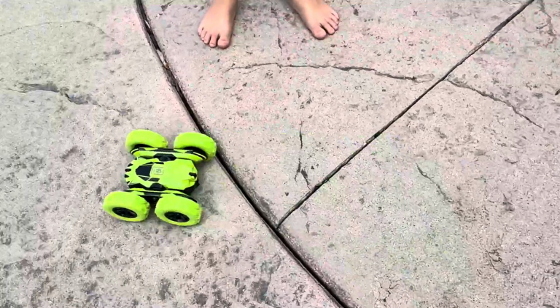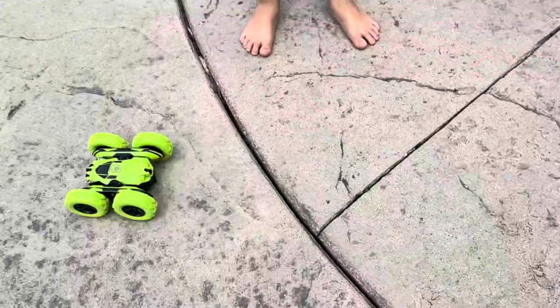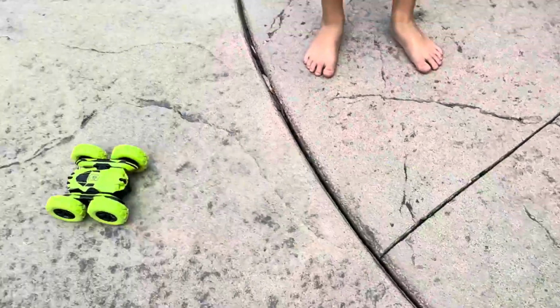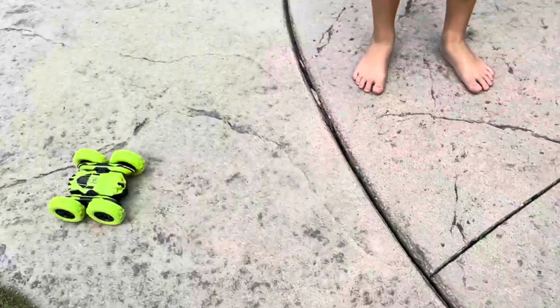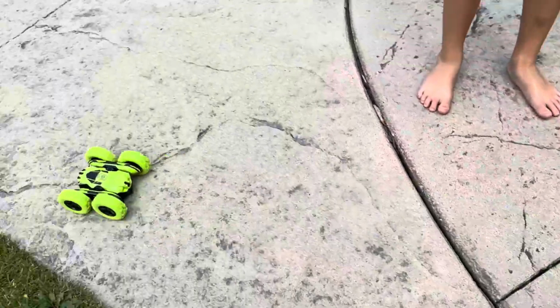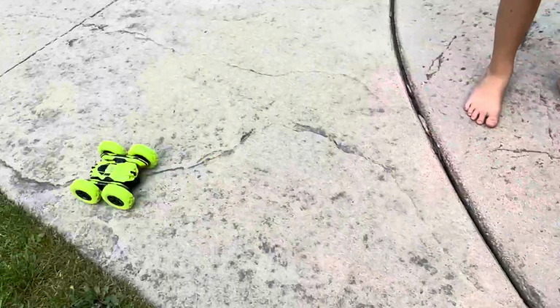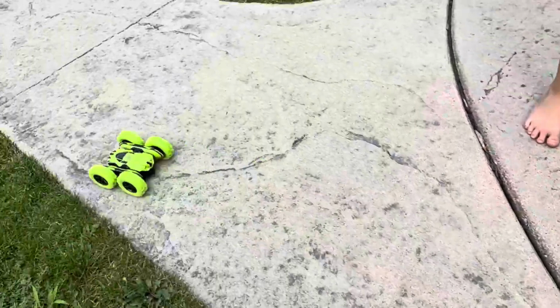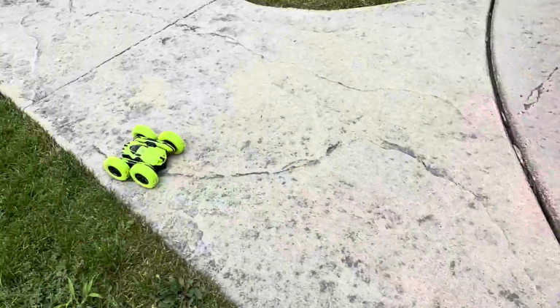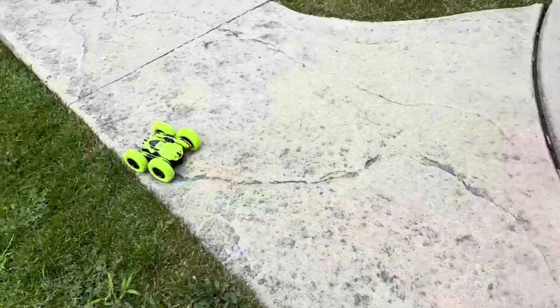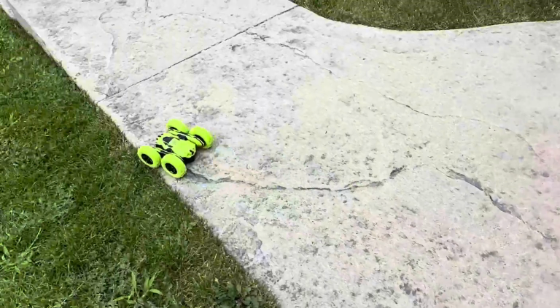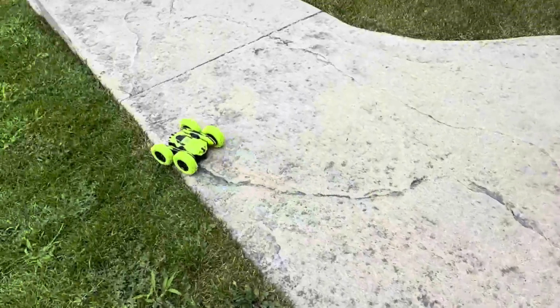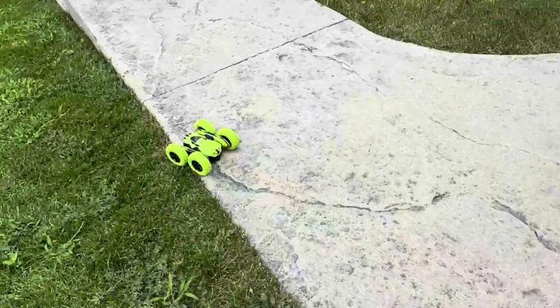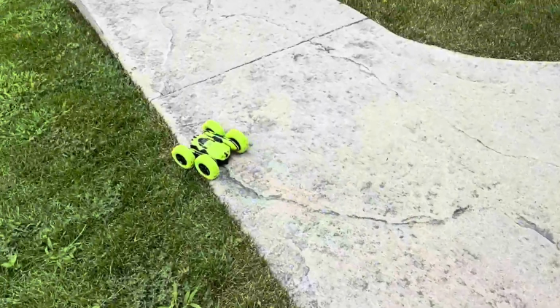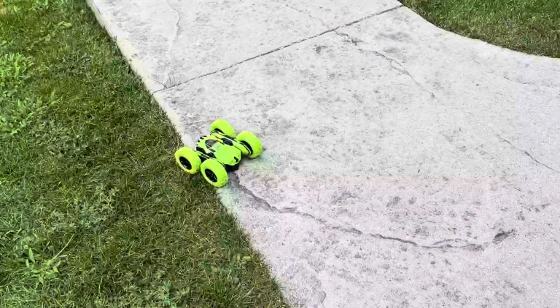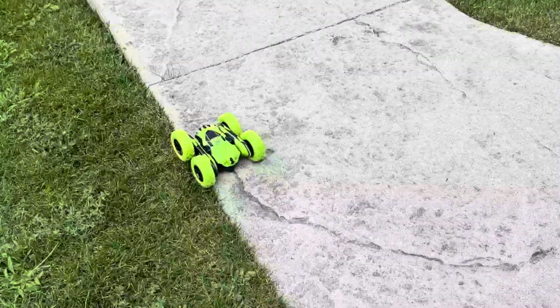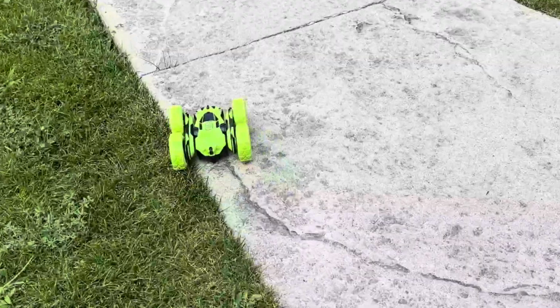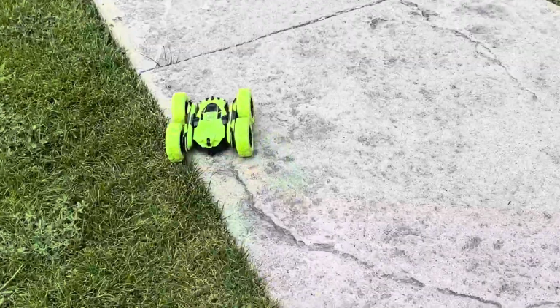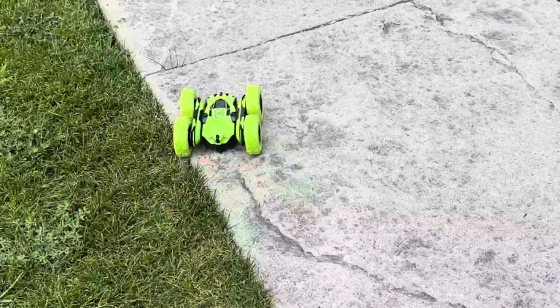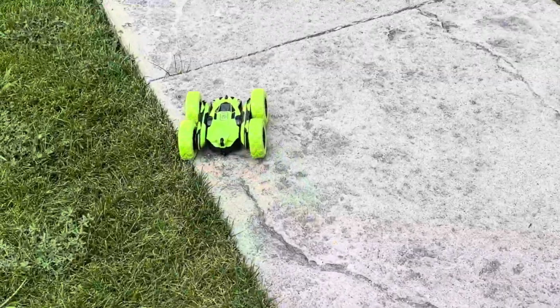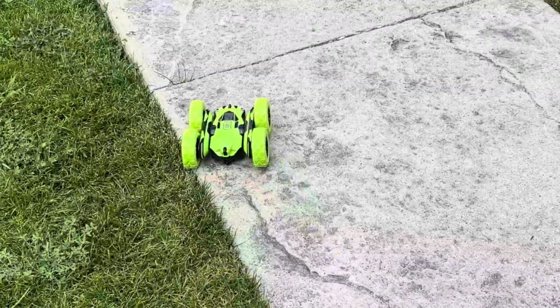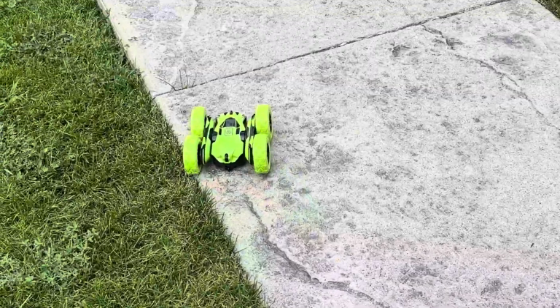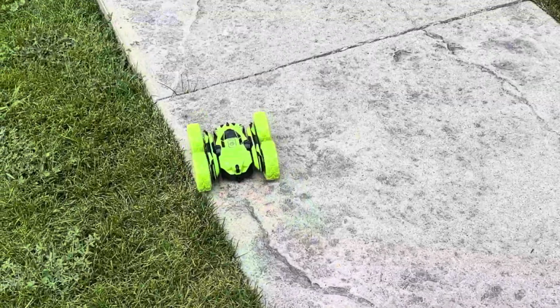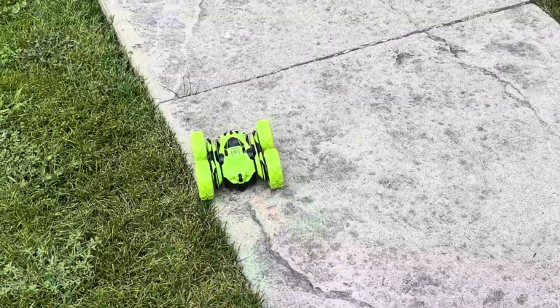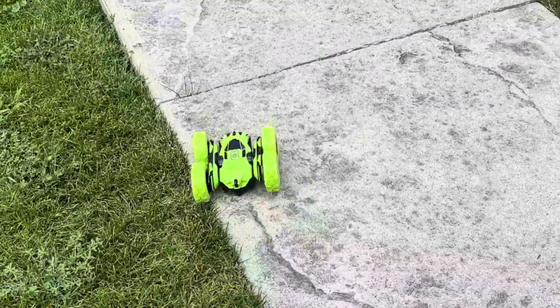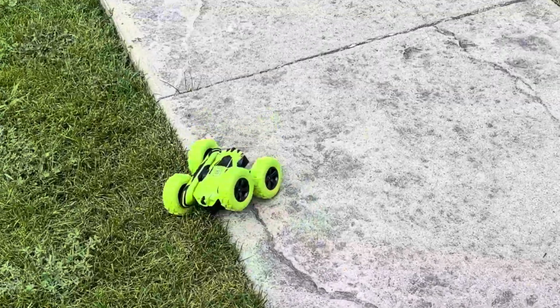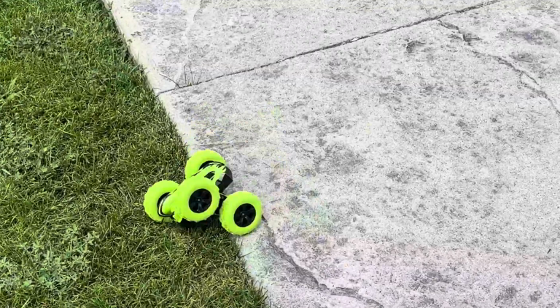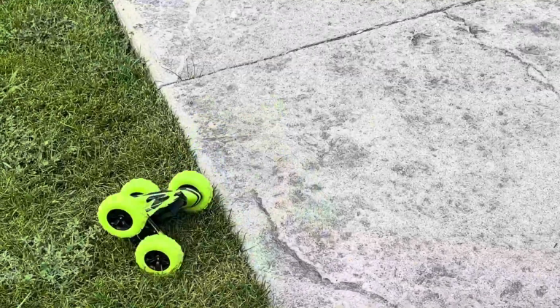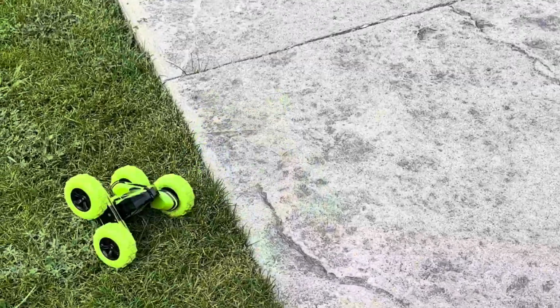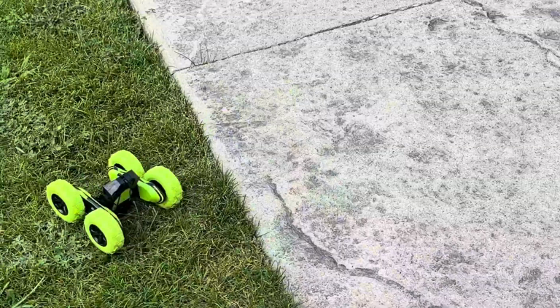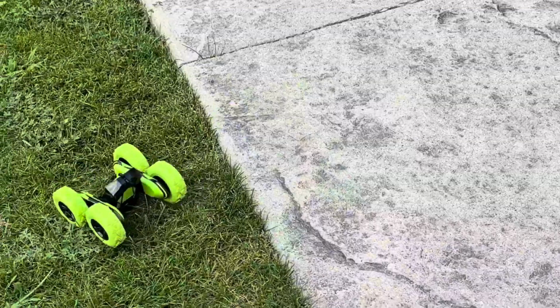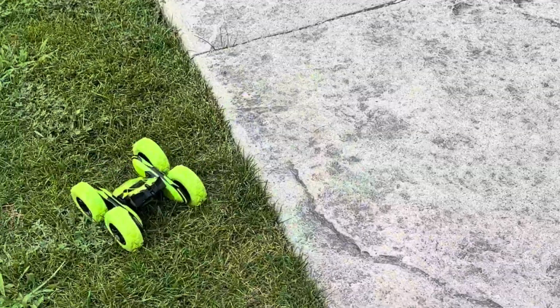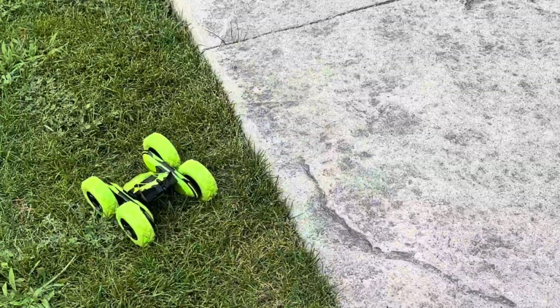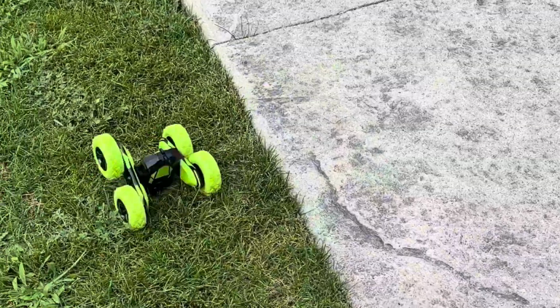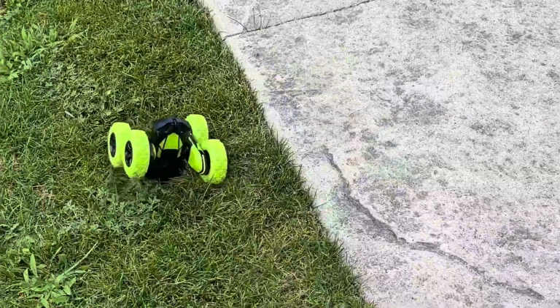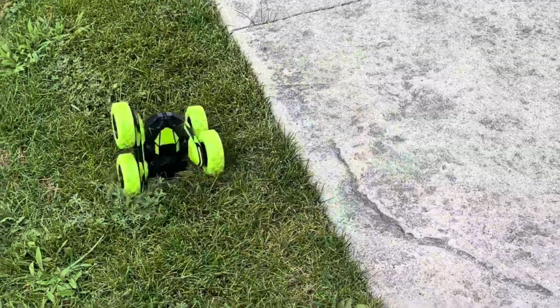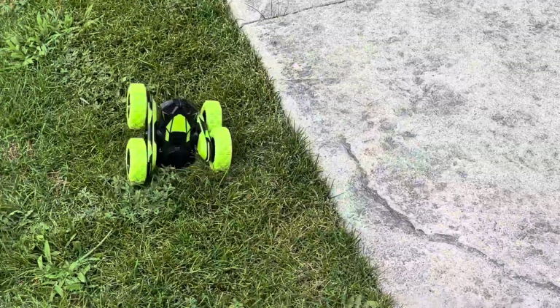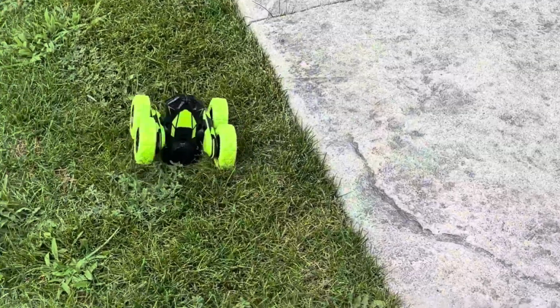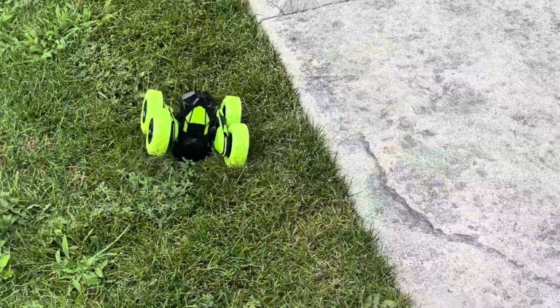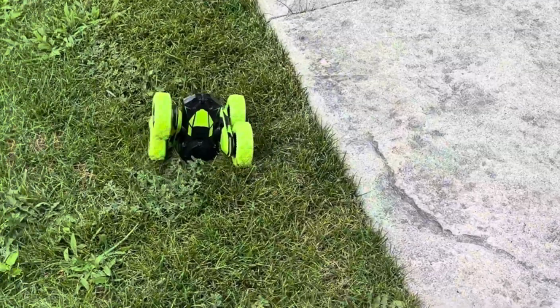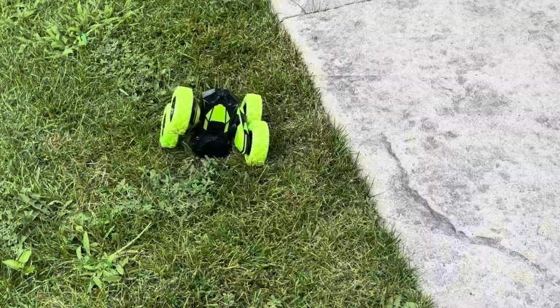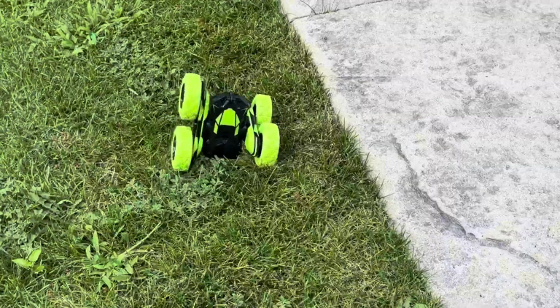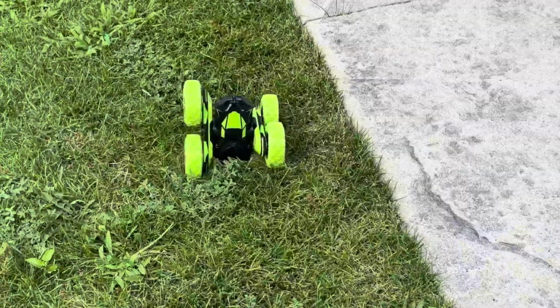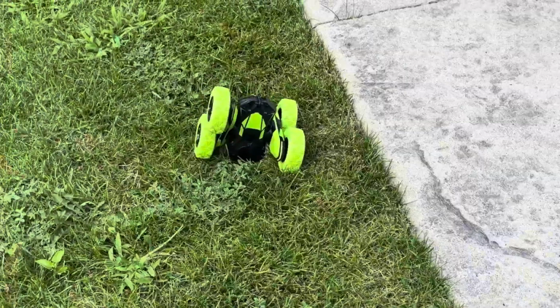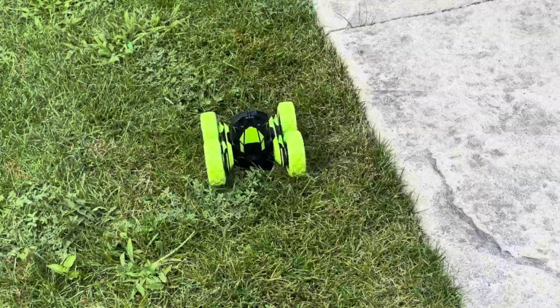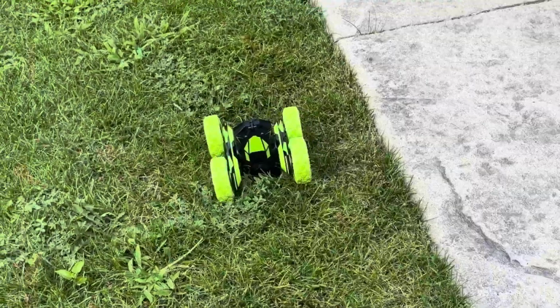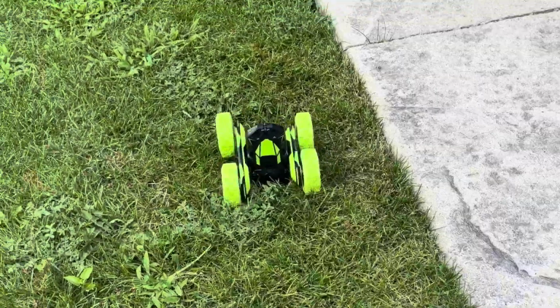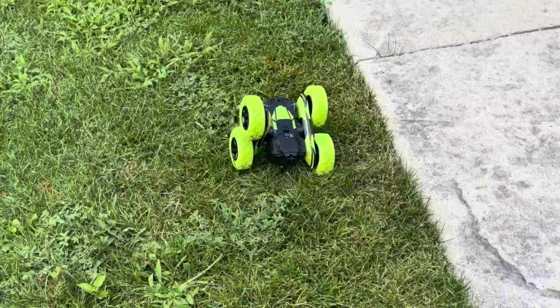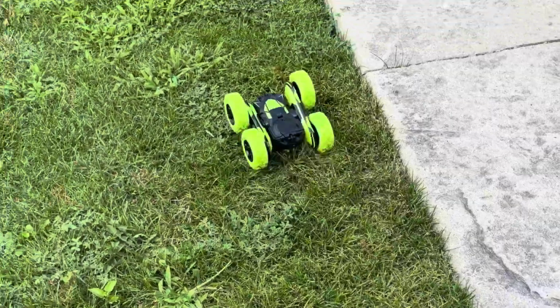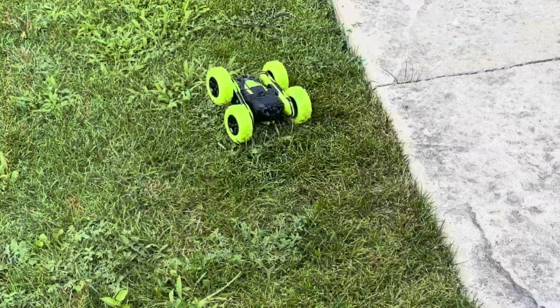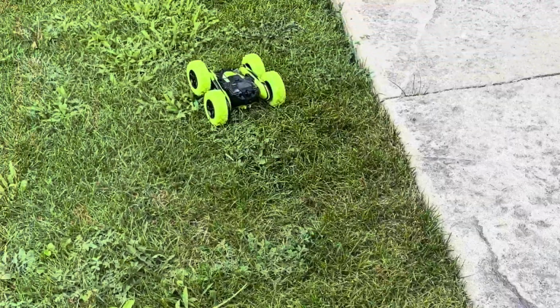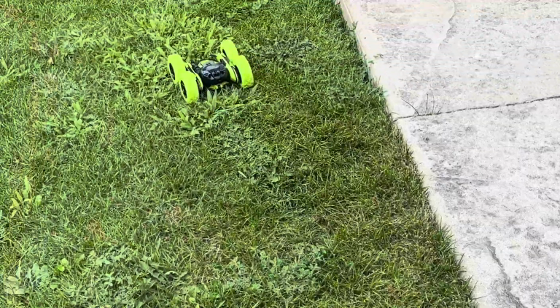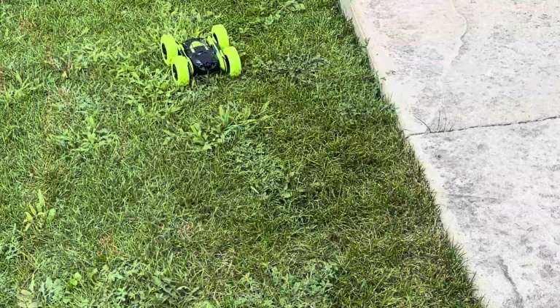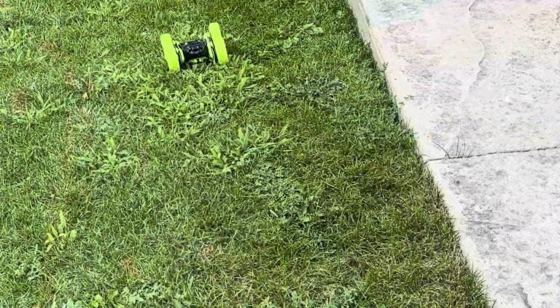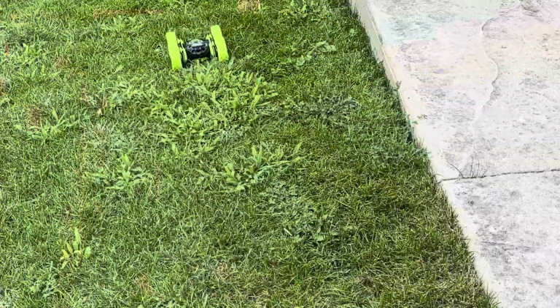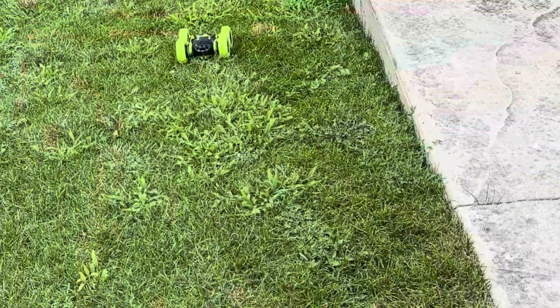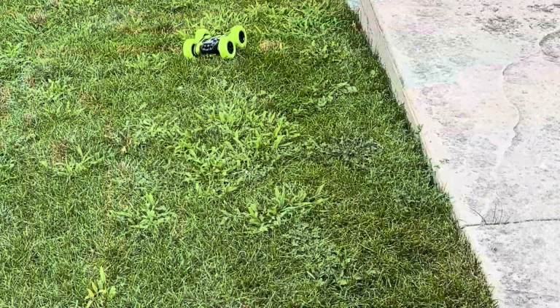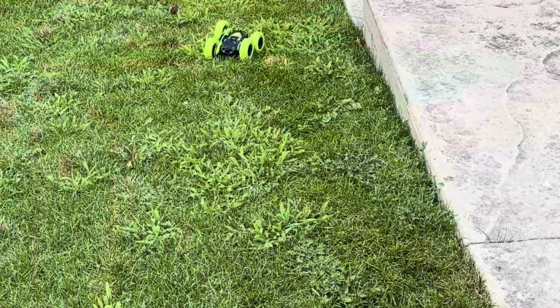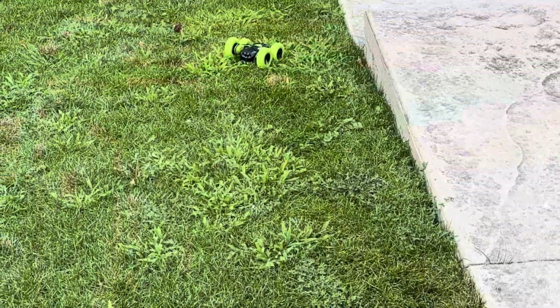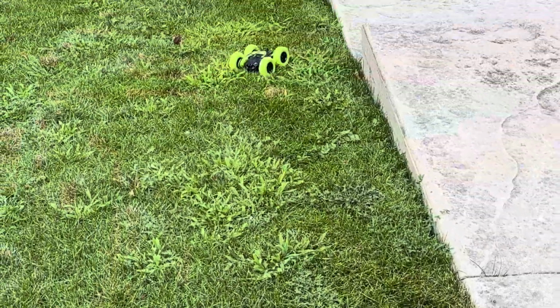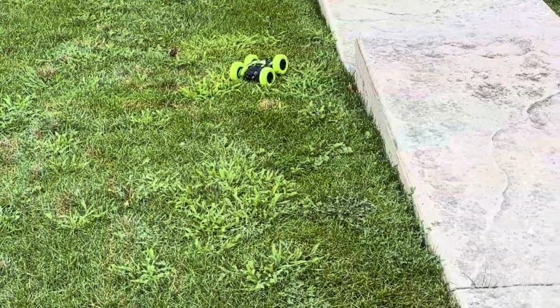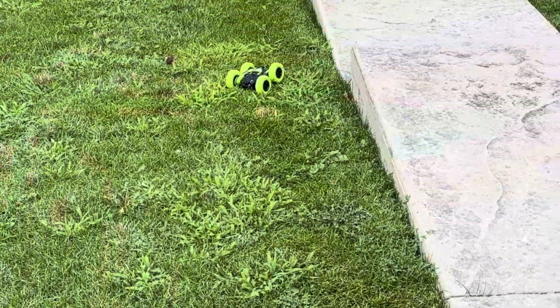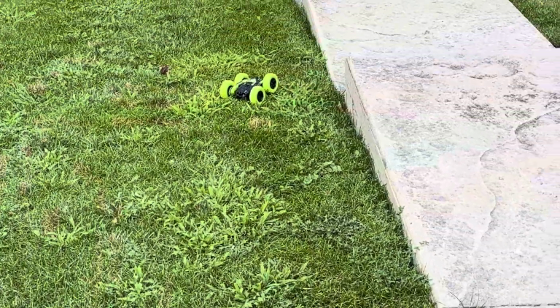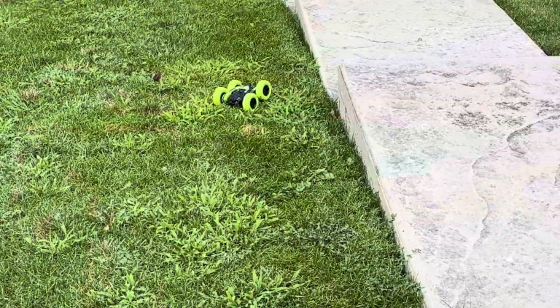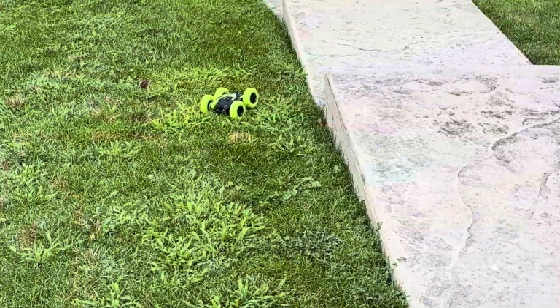It's really fun and very responsive. Look at that. Oh my gosh, that's pretty funny.